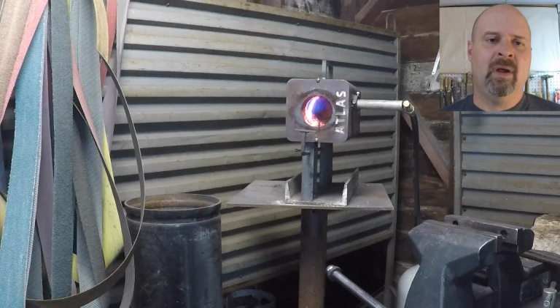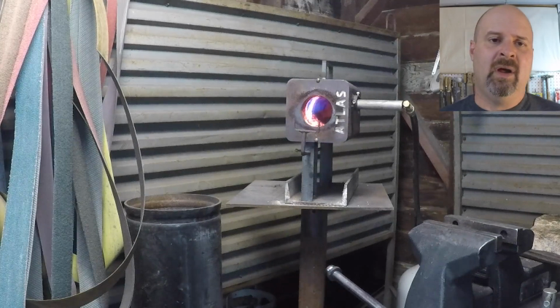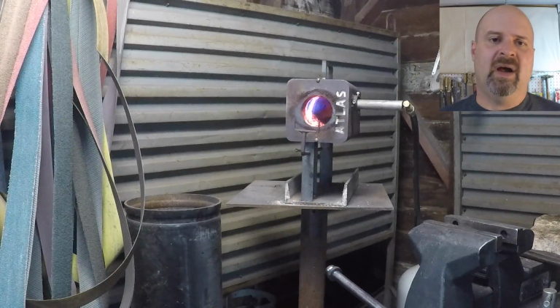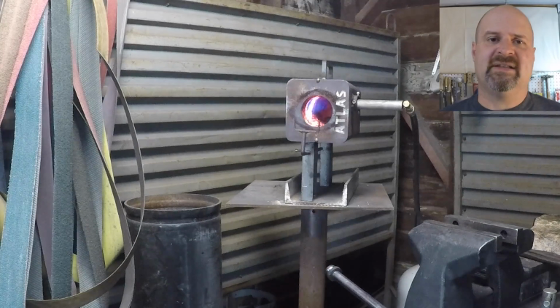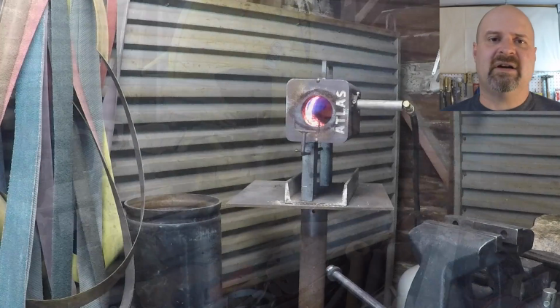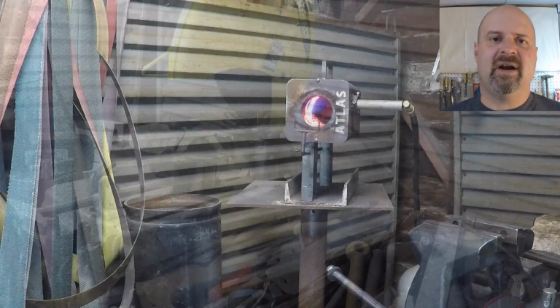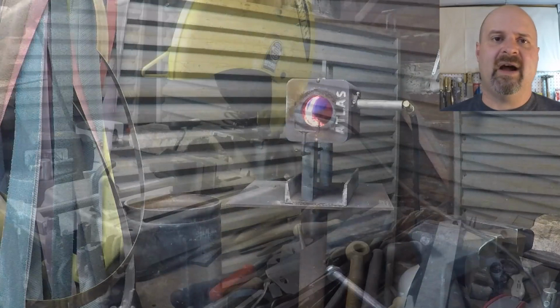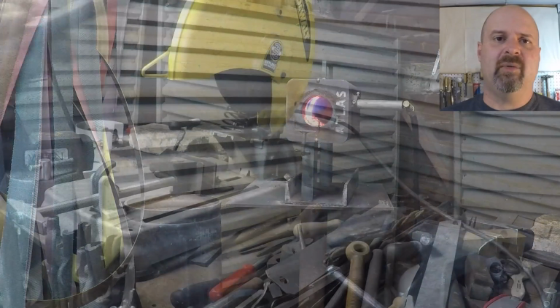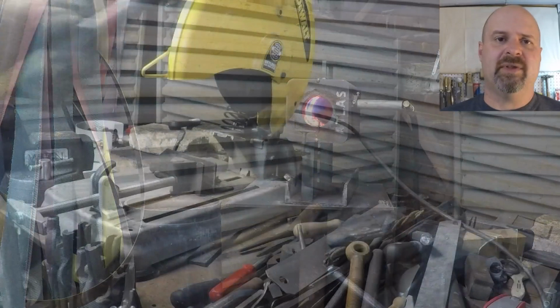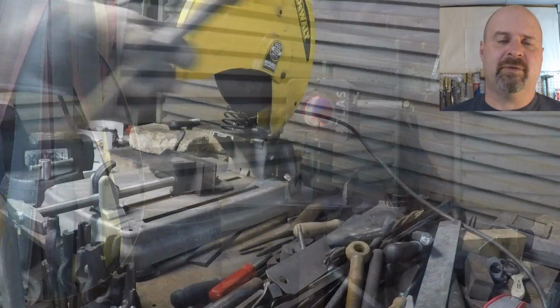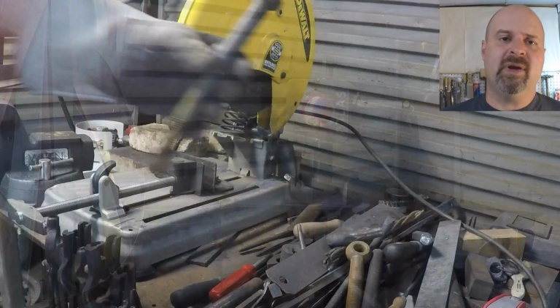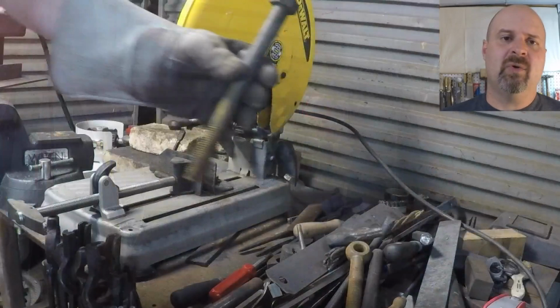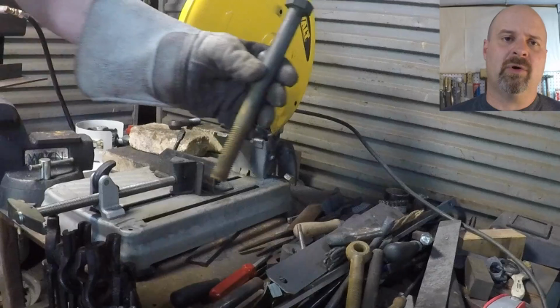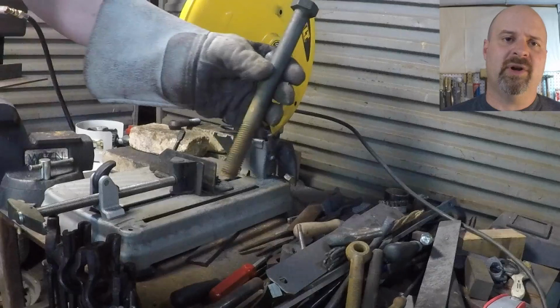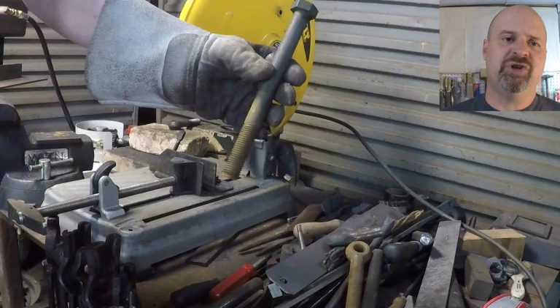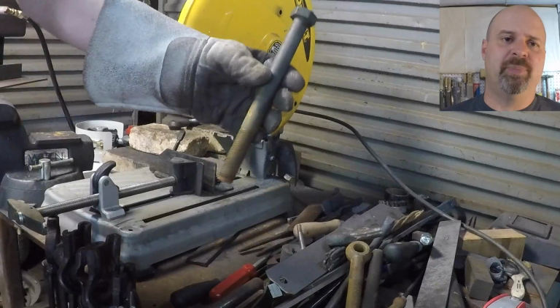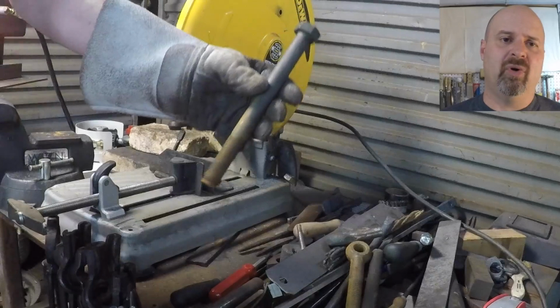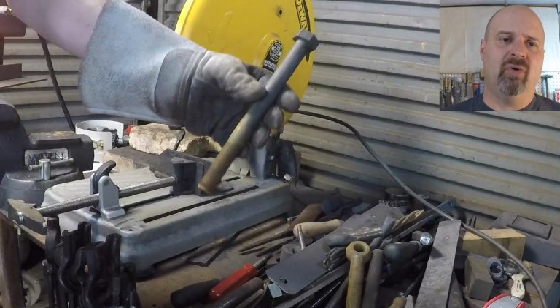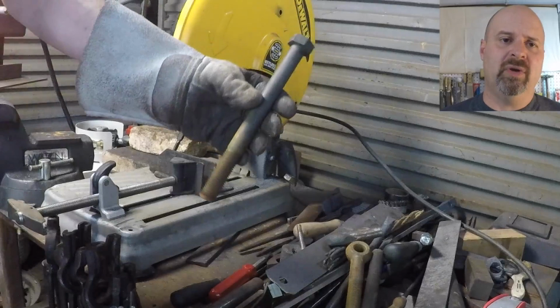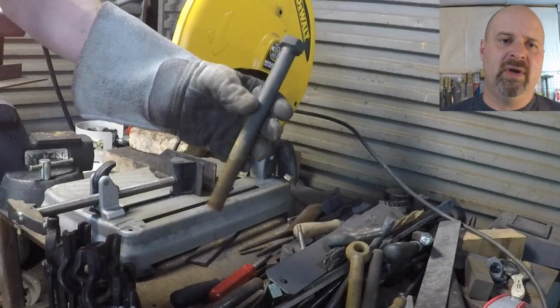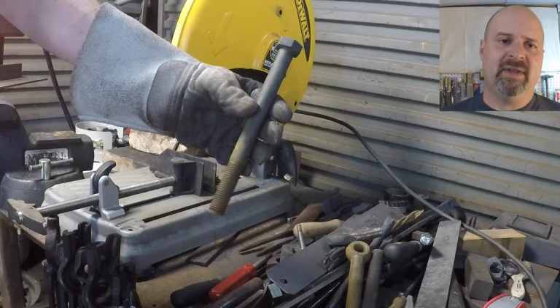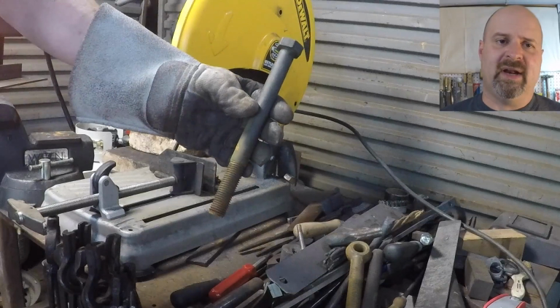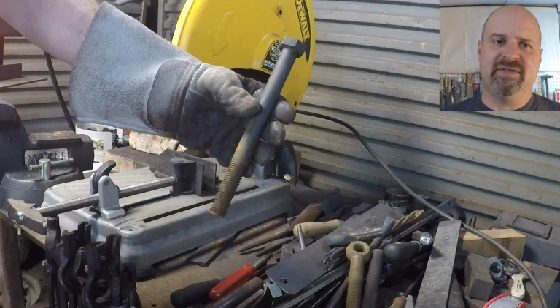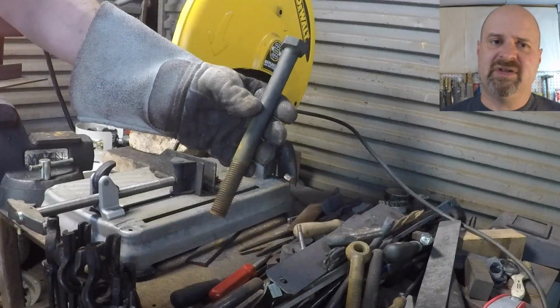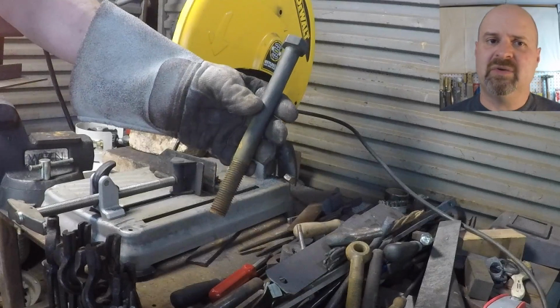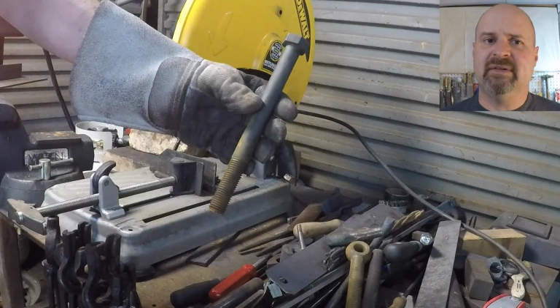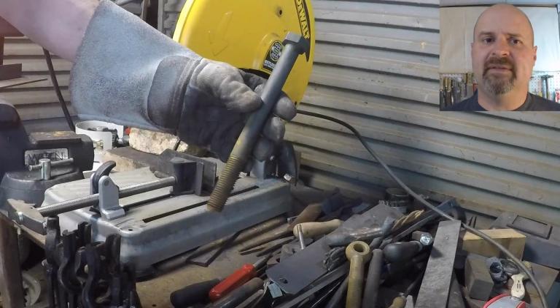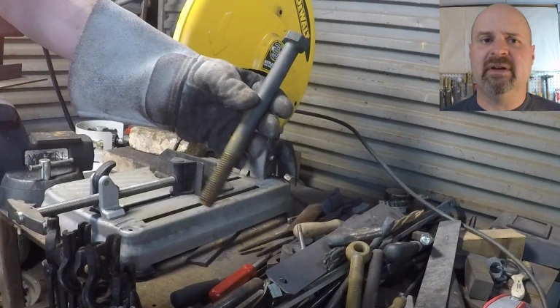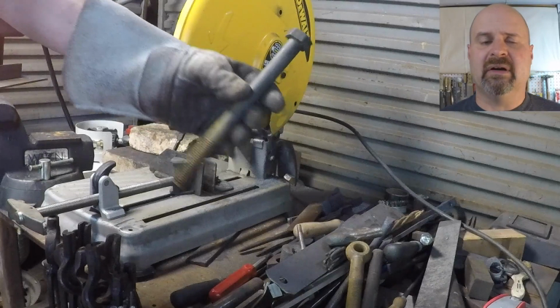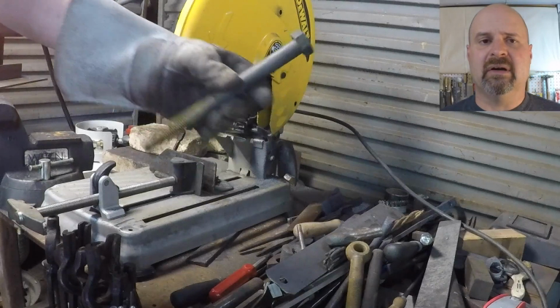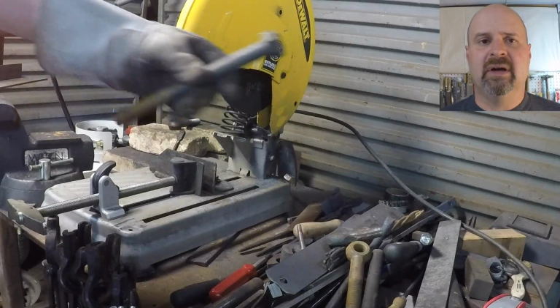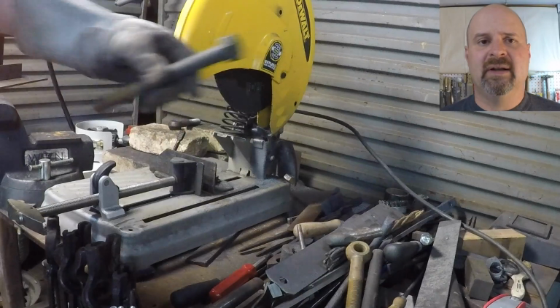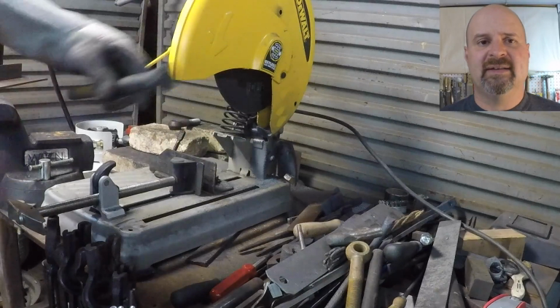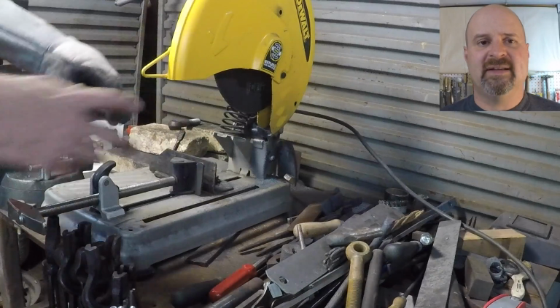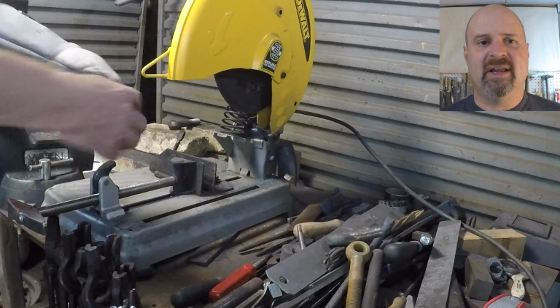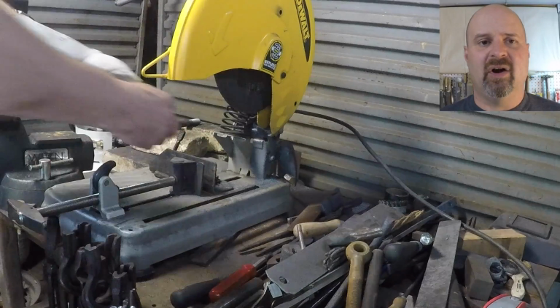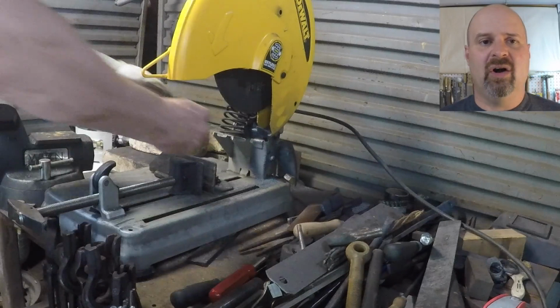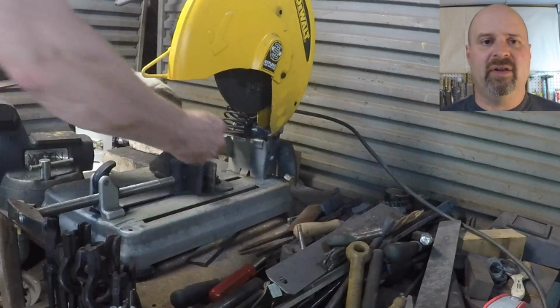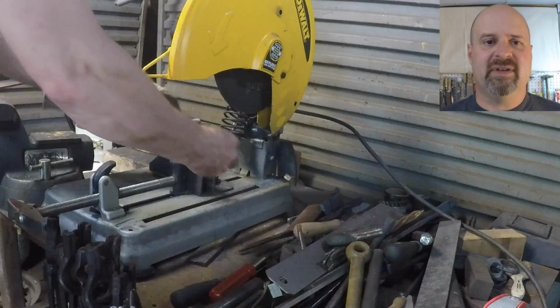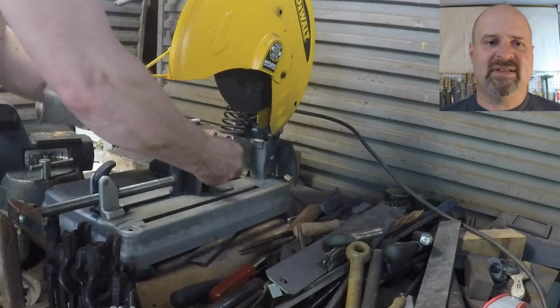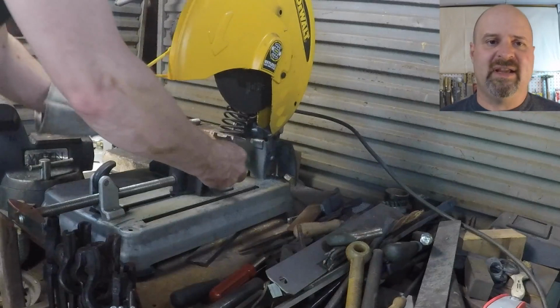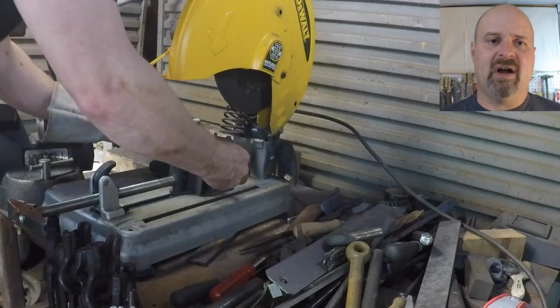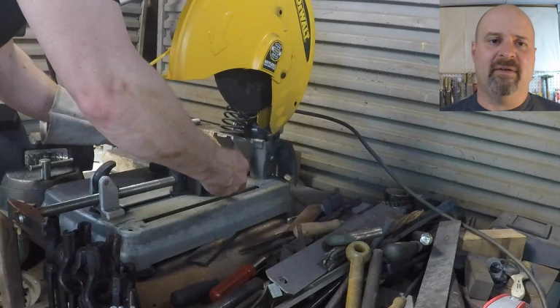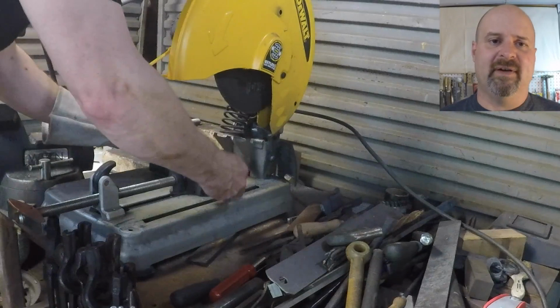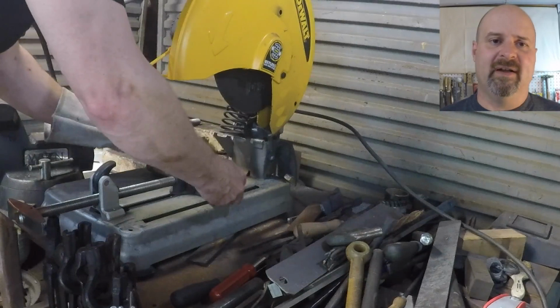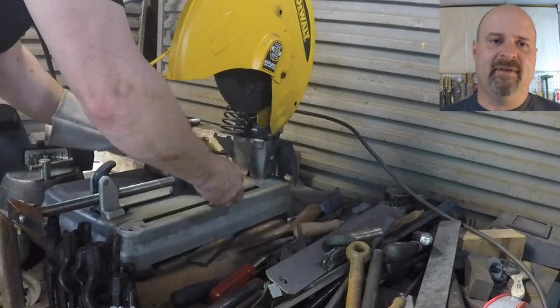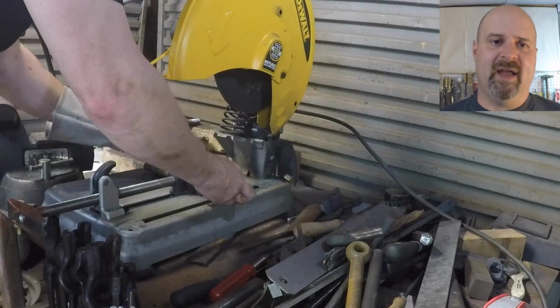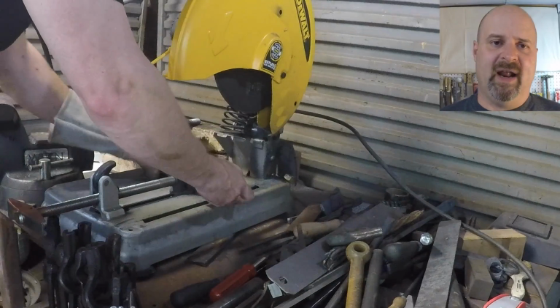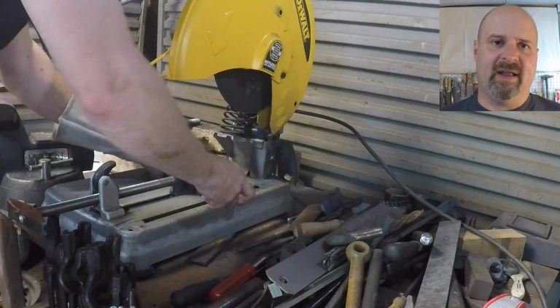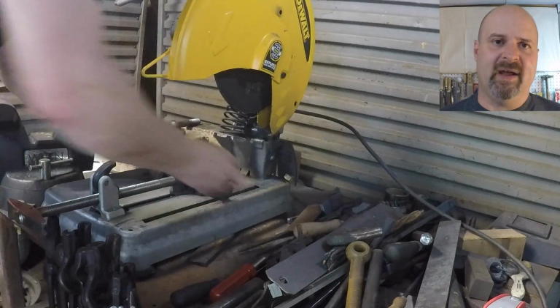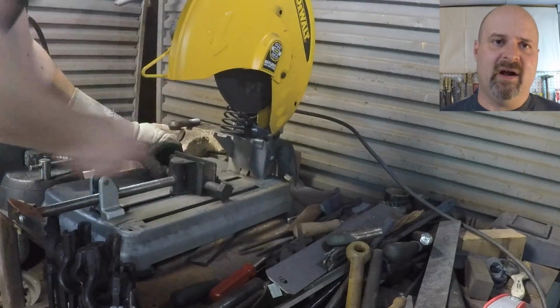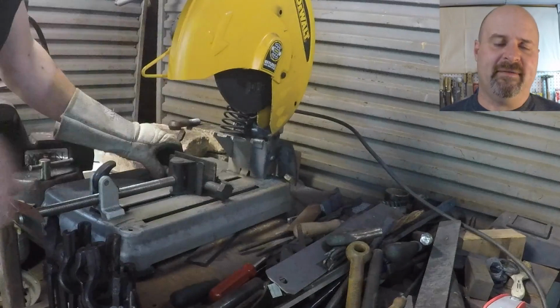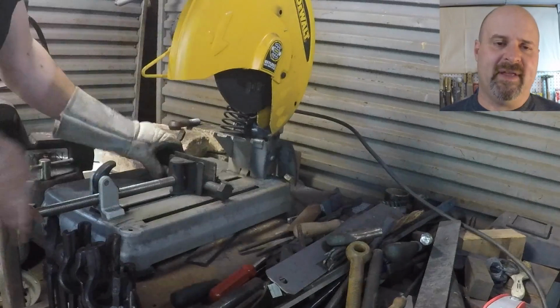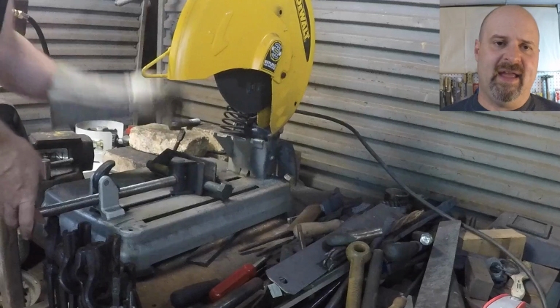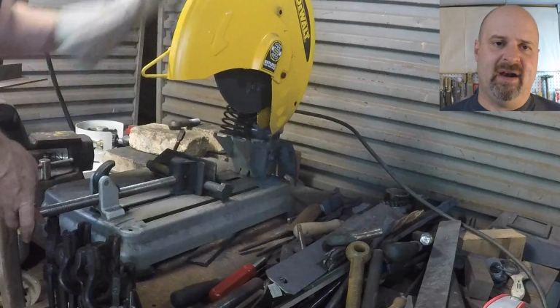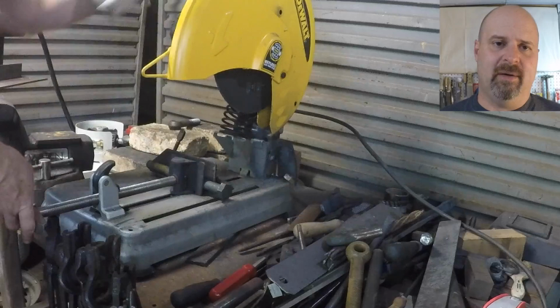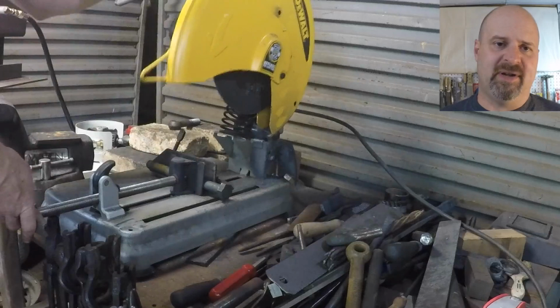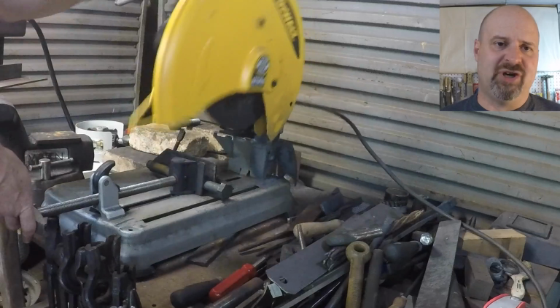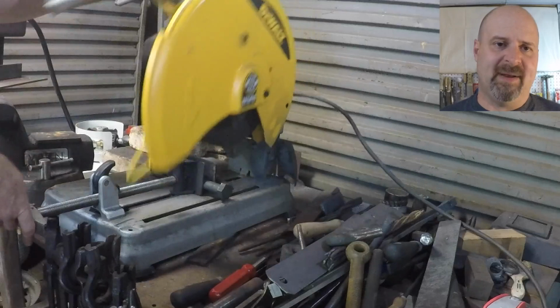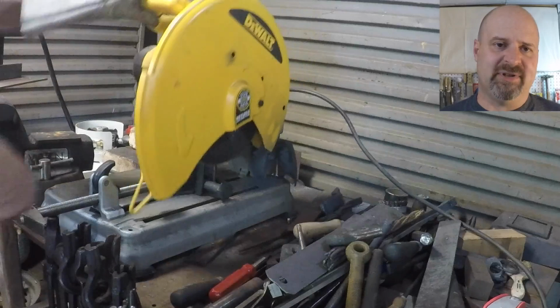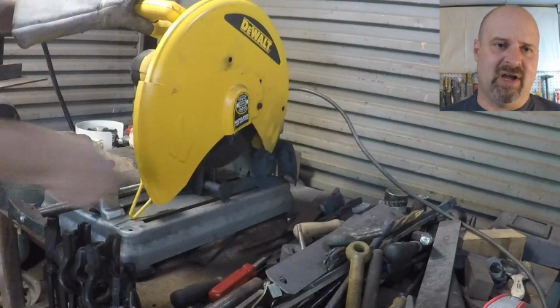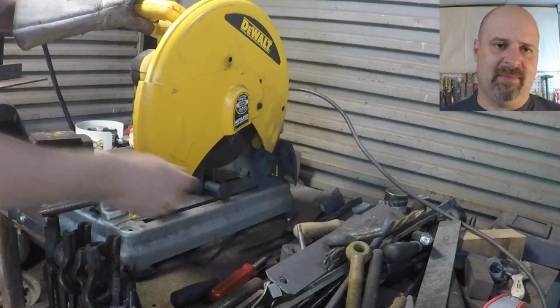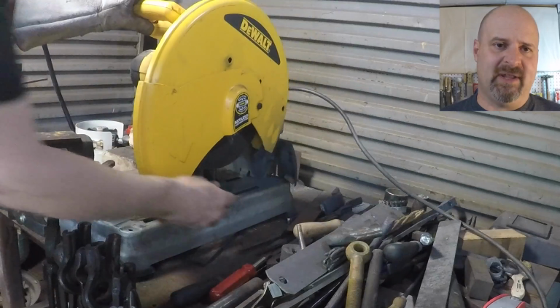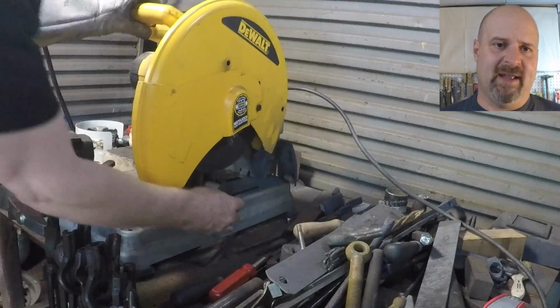I start out with a three-quarter inch bolt that I've soaked in vinegar to get all of the zinc off, and I cut off the head on my chop saw to begin.